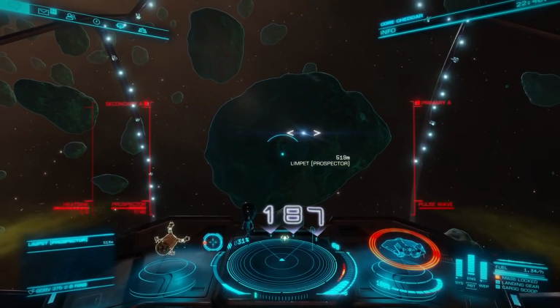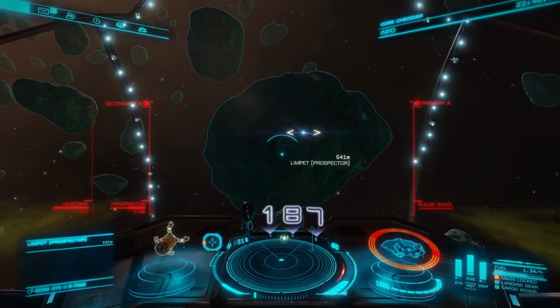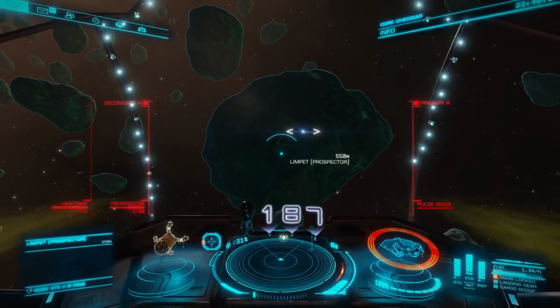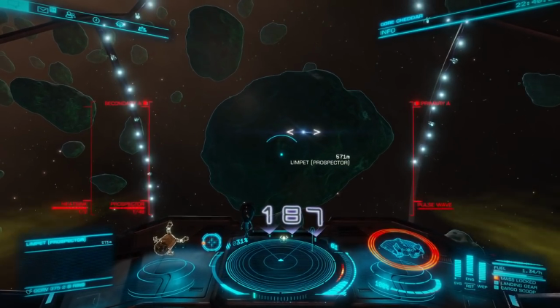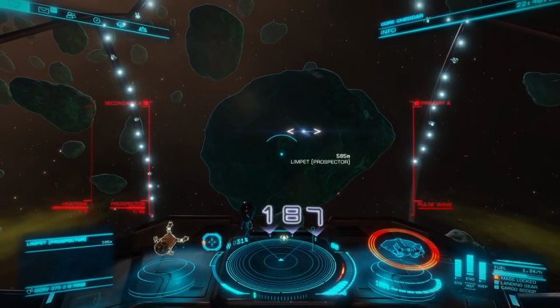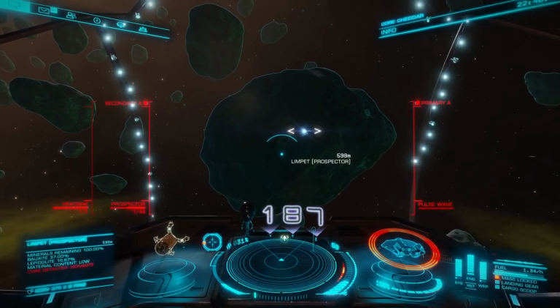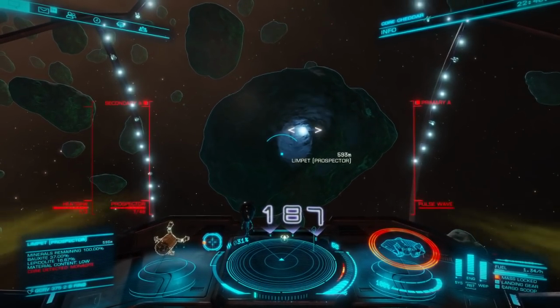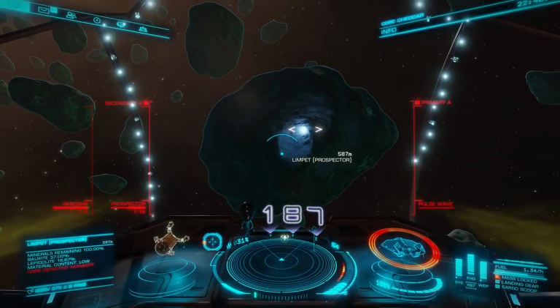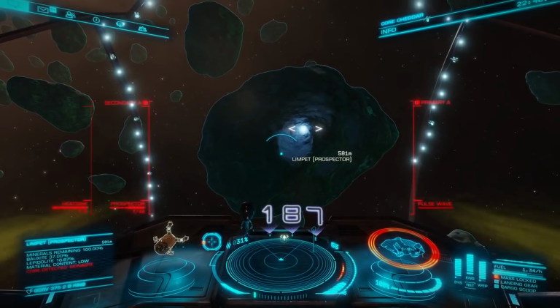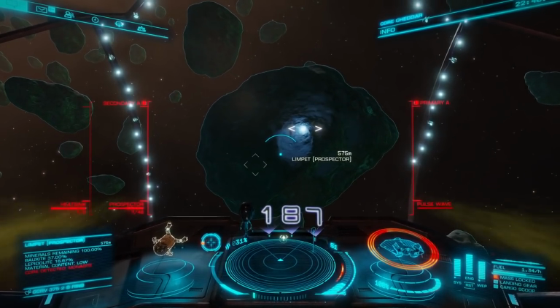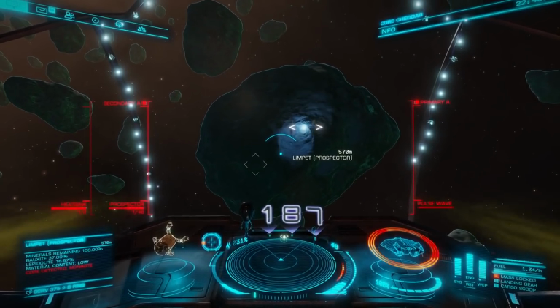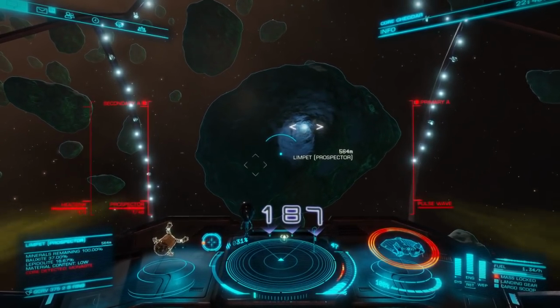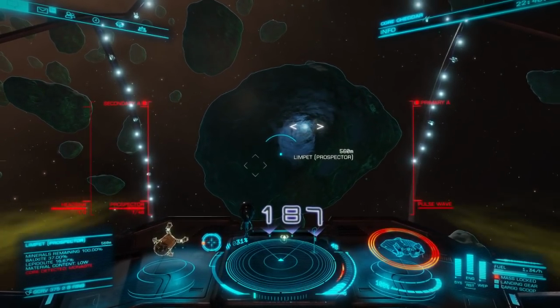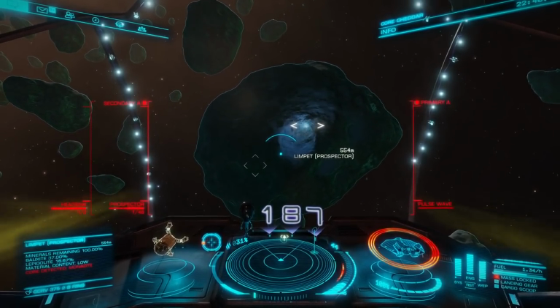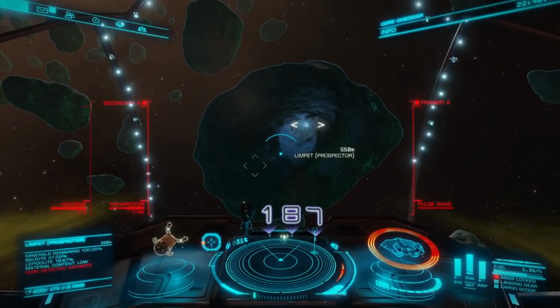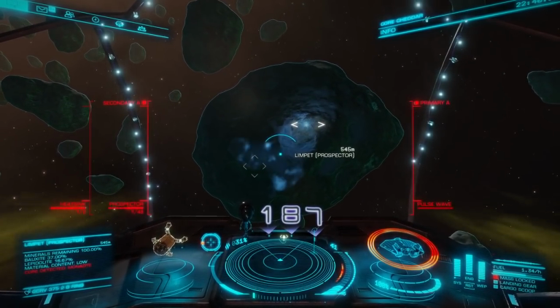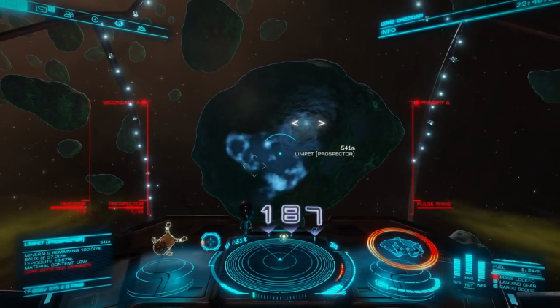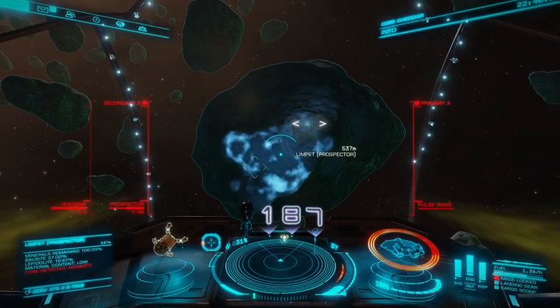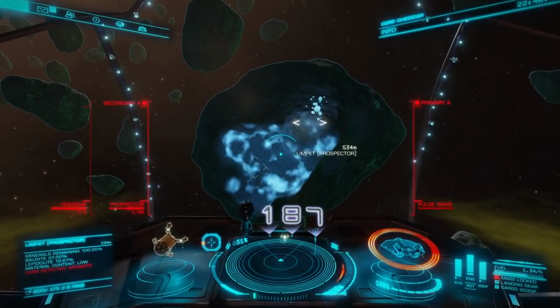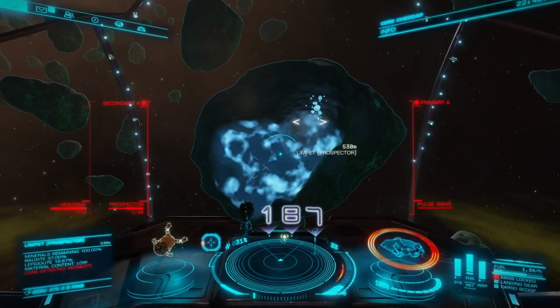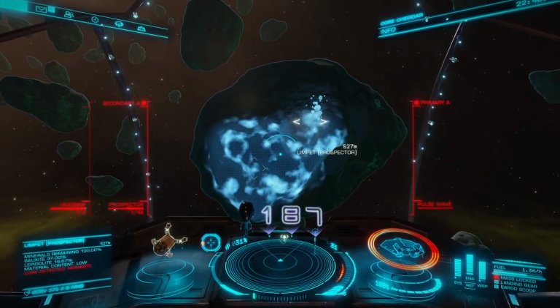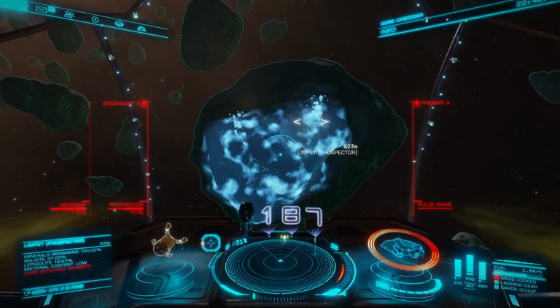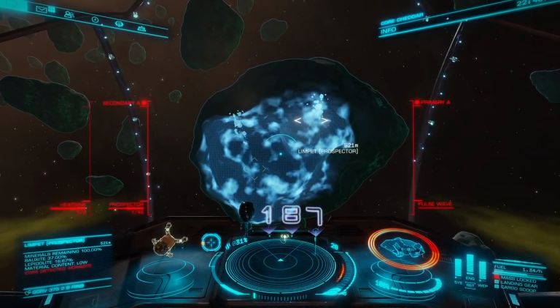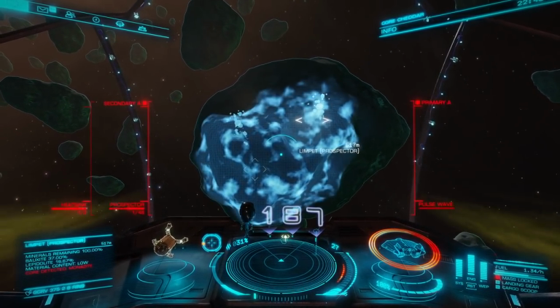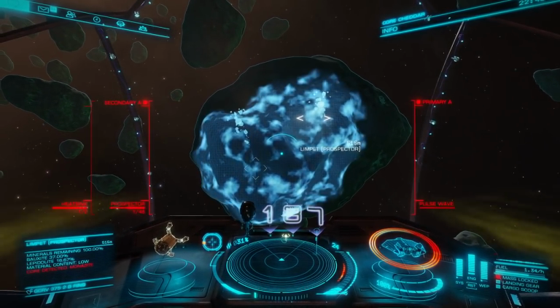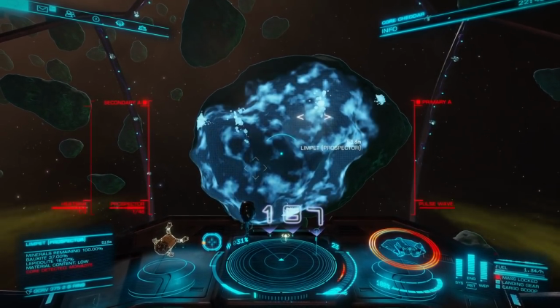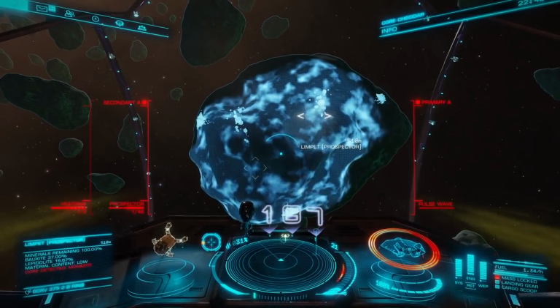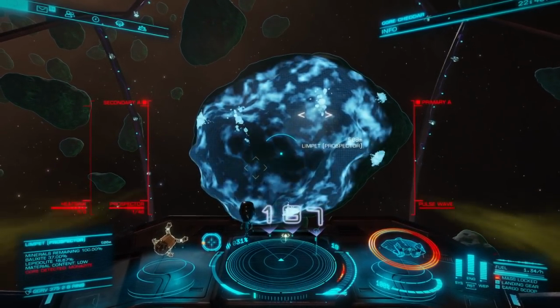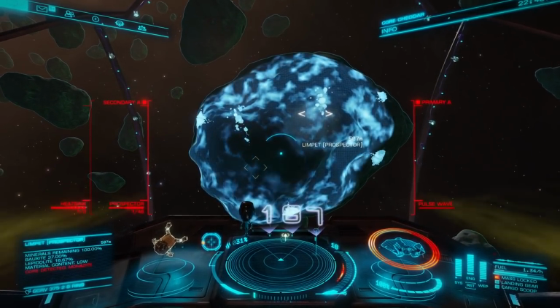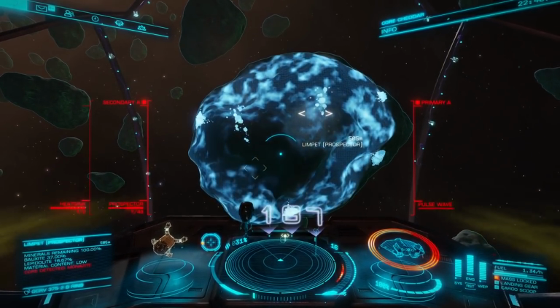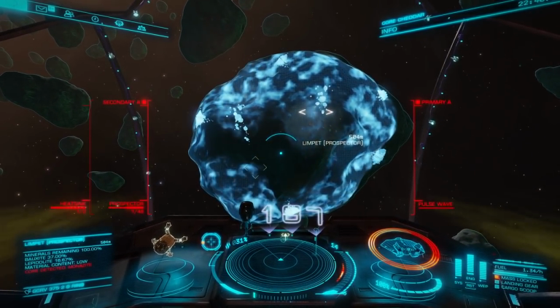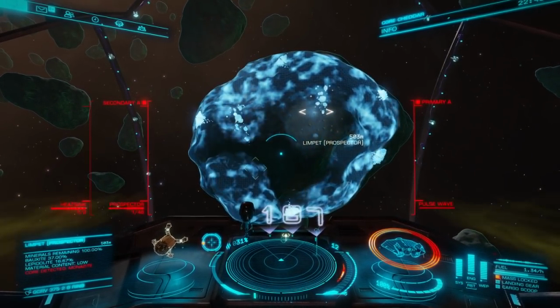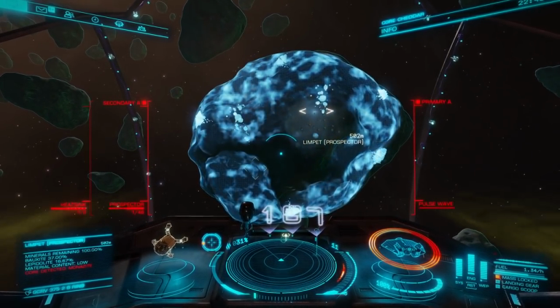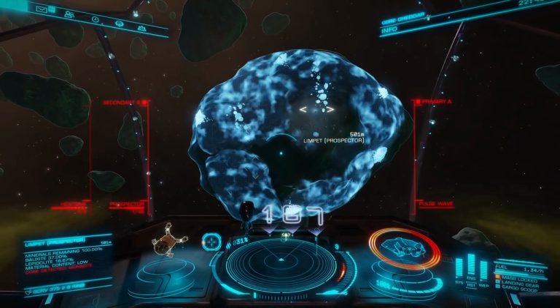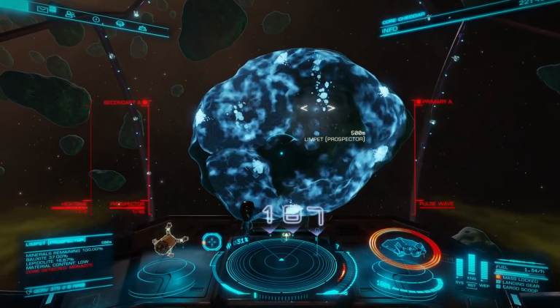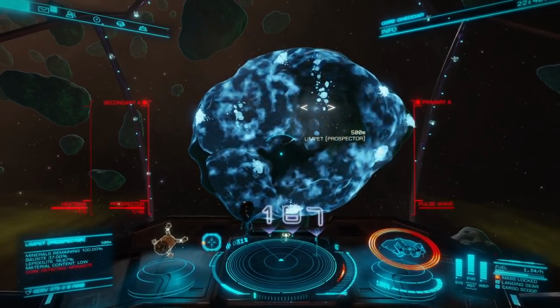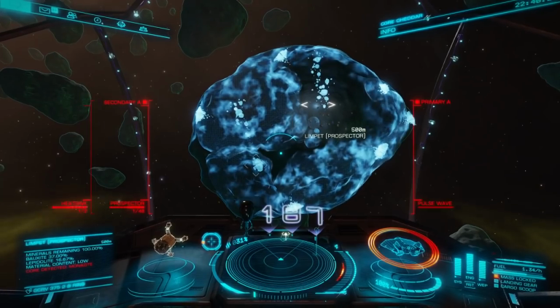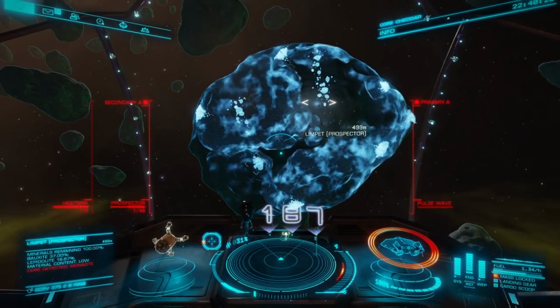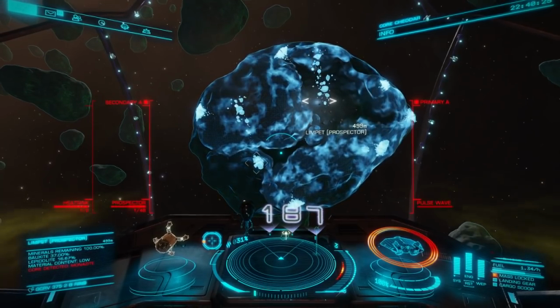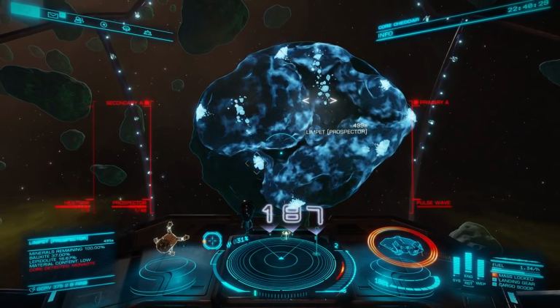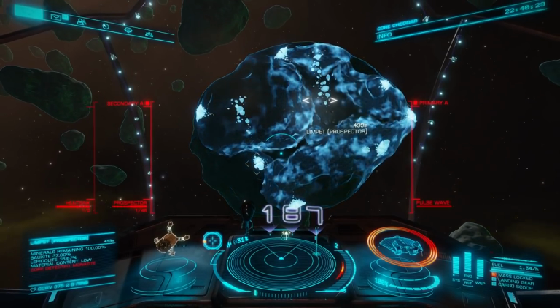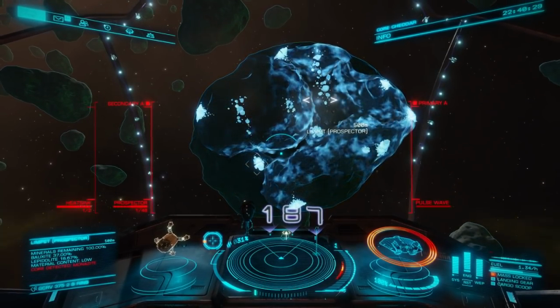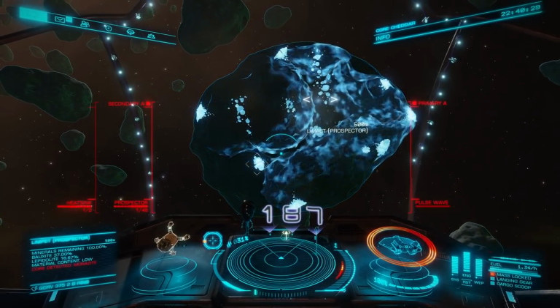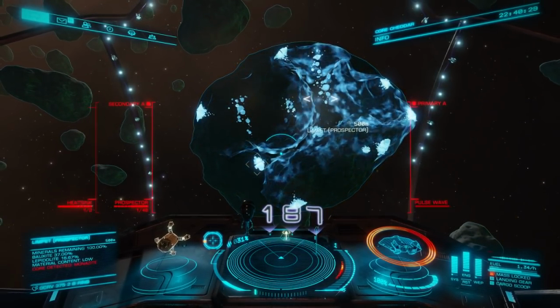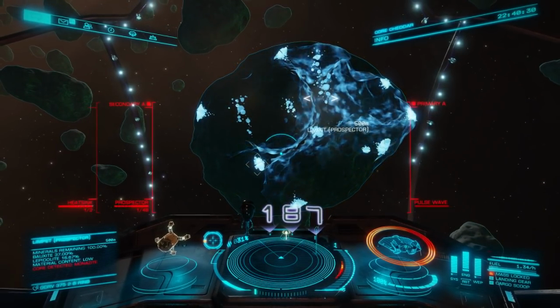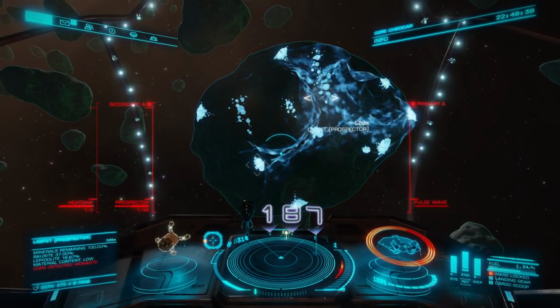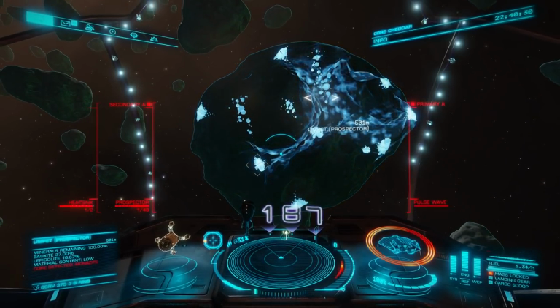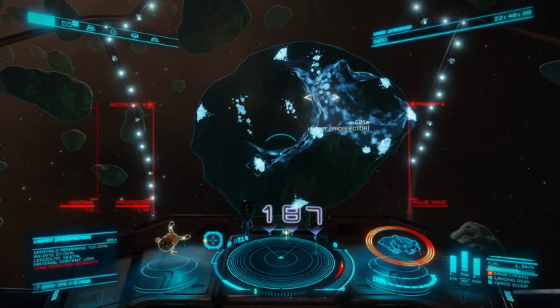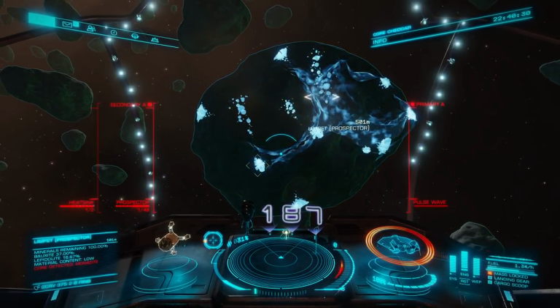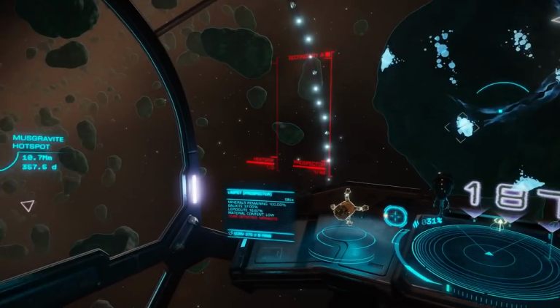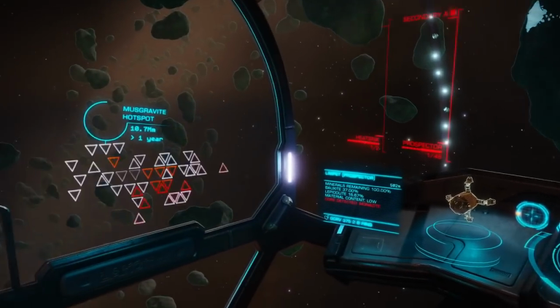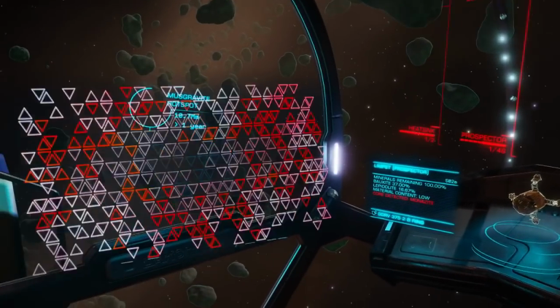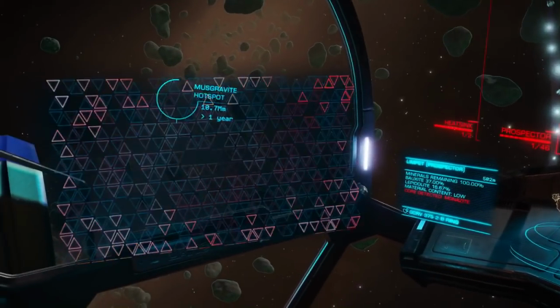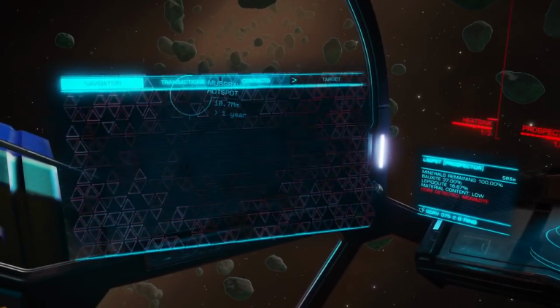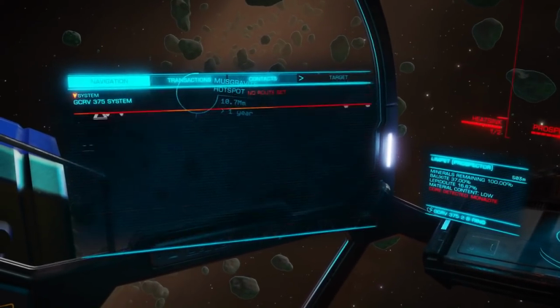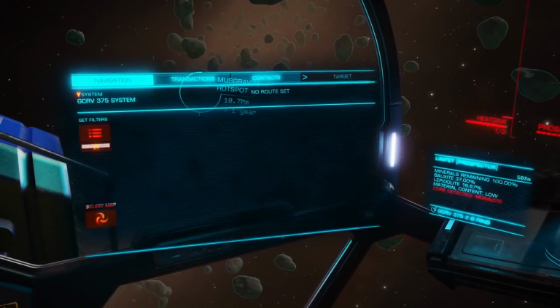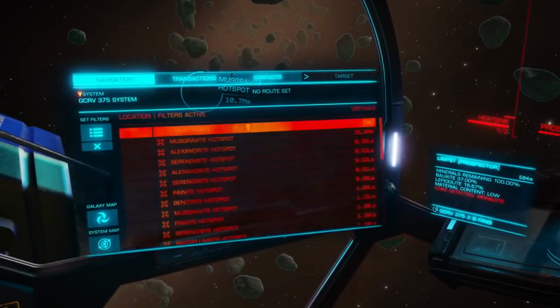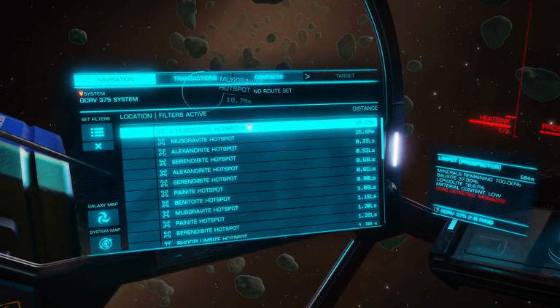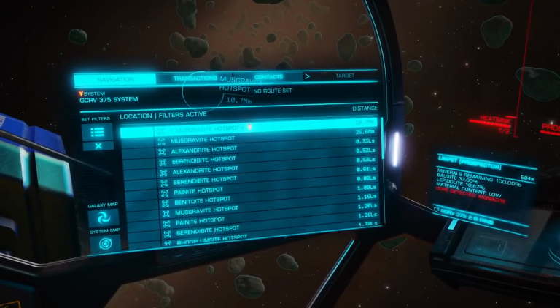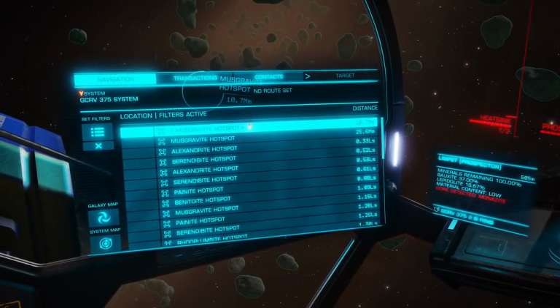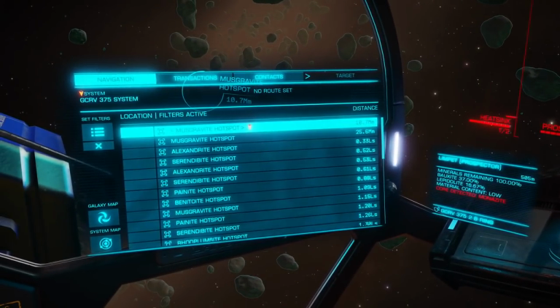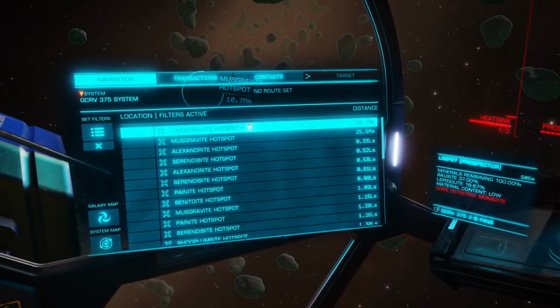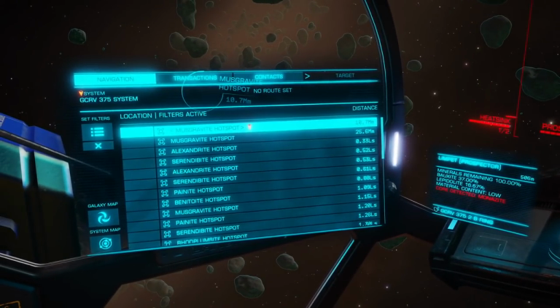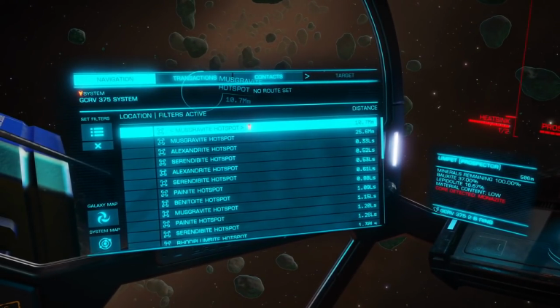But if you want to be sure it's a core, just look for fractures on the surface. I see quite a few of them before my prospector went off.